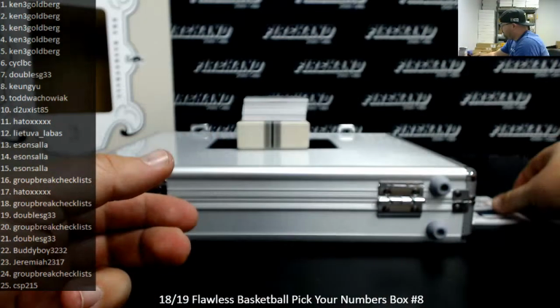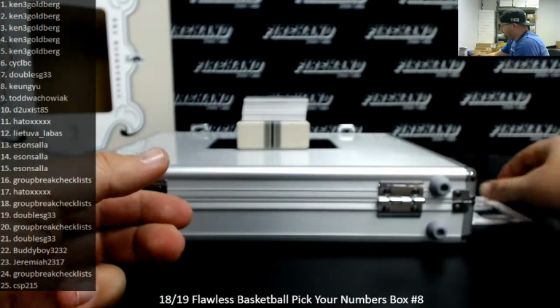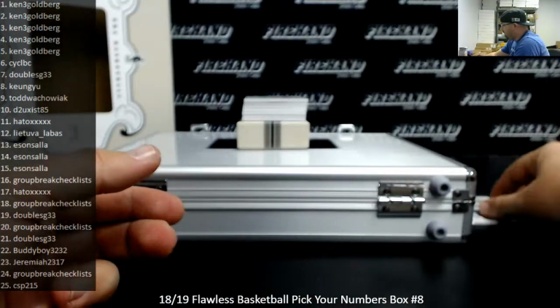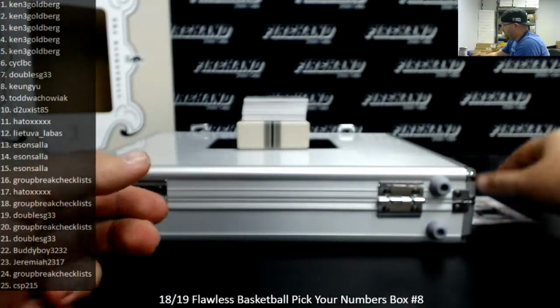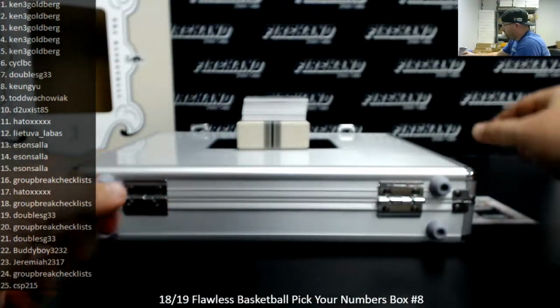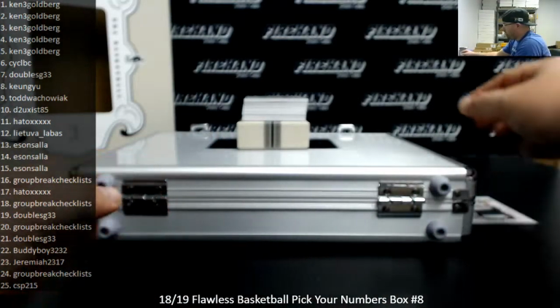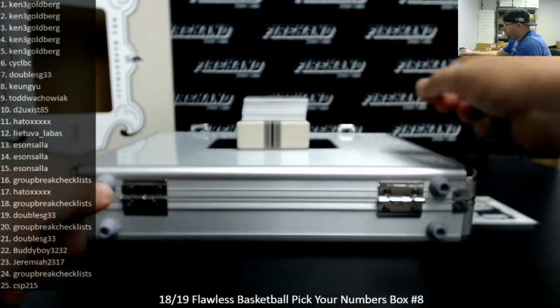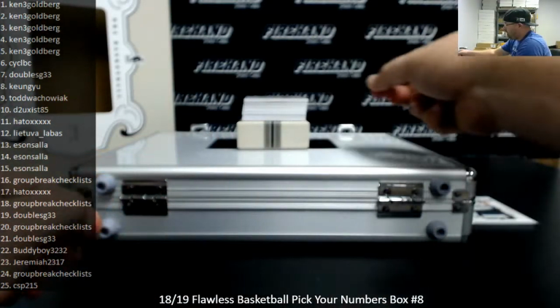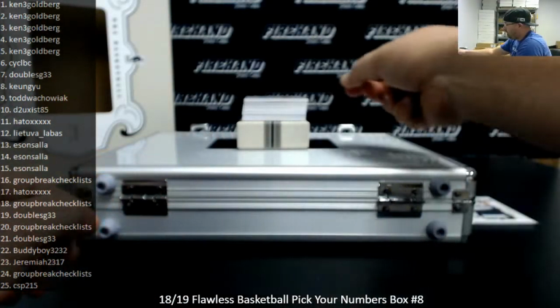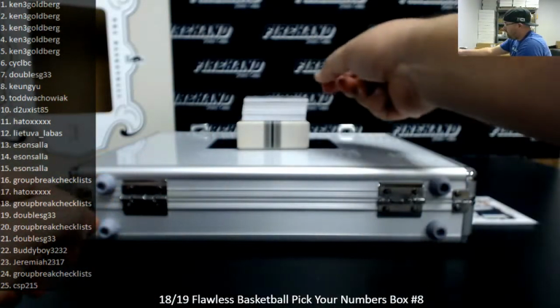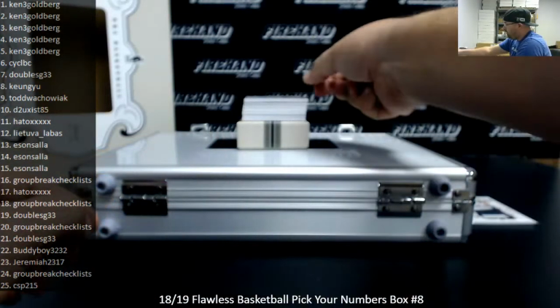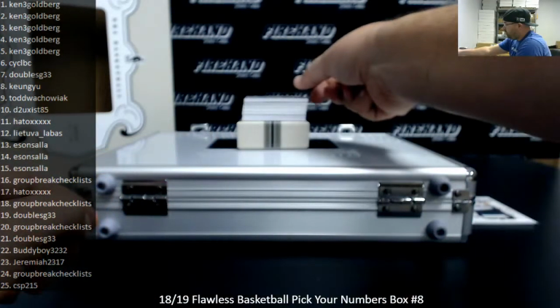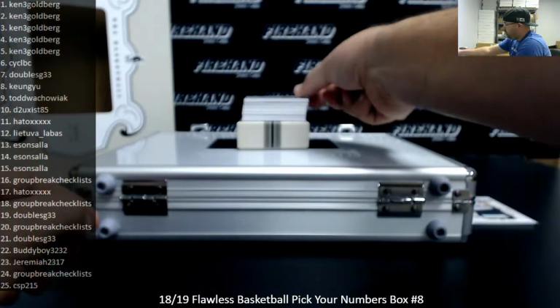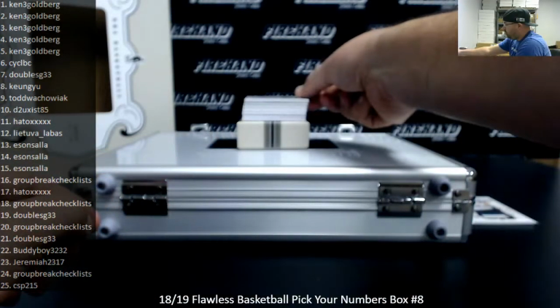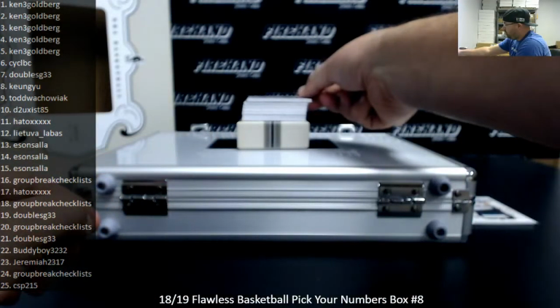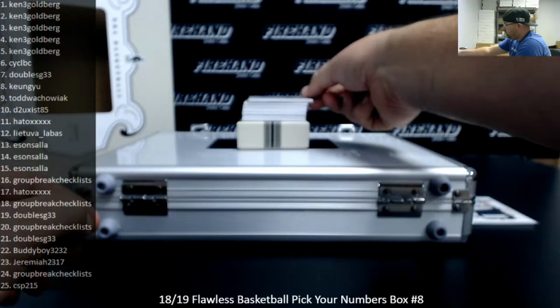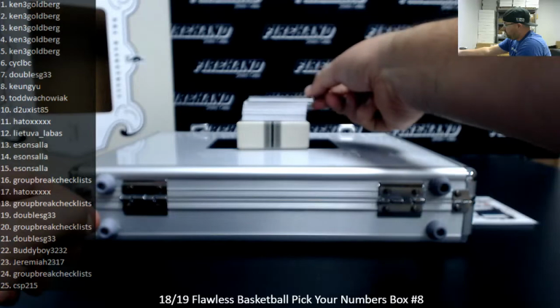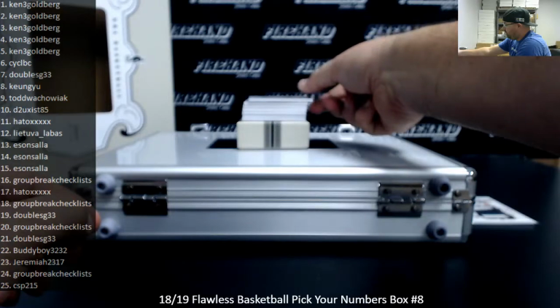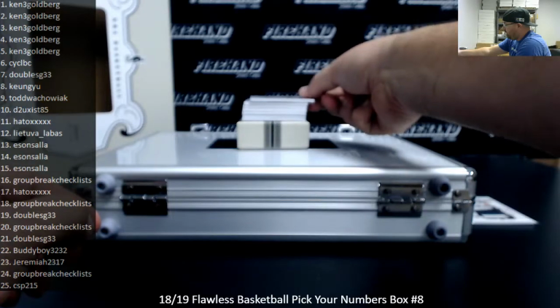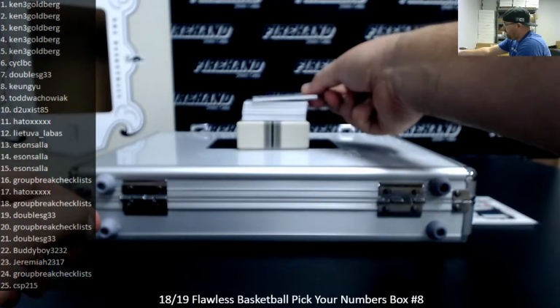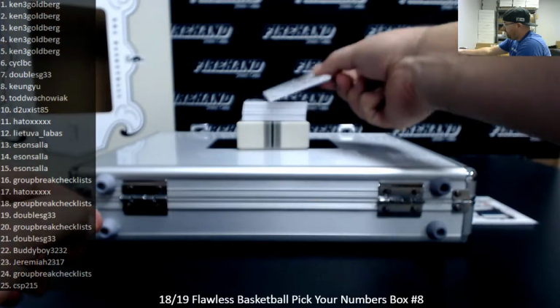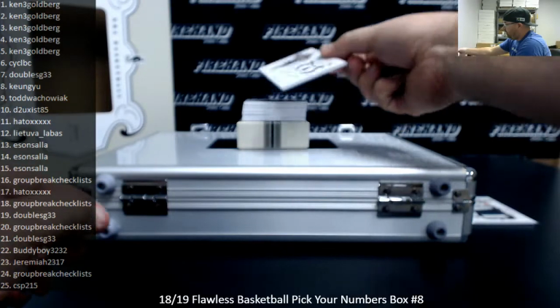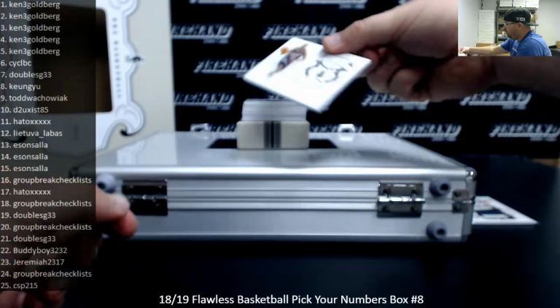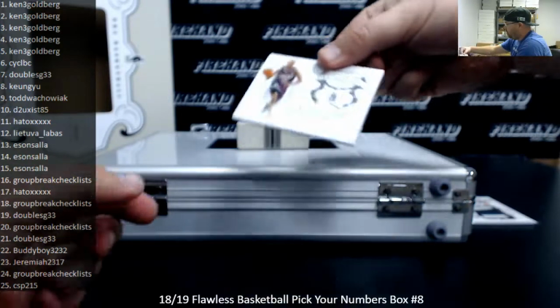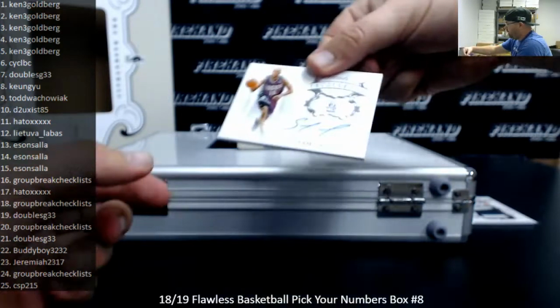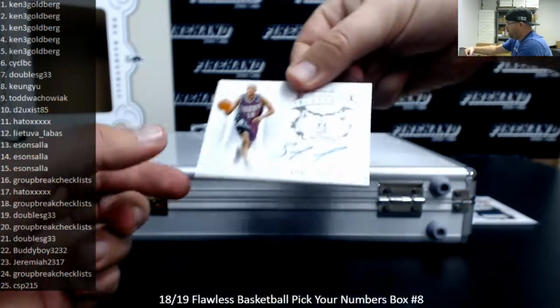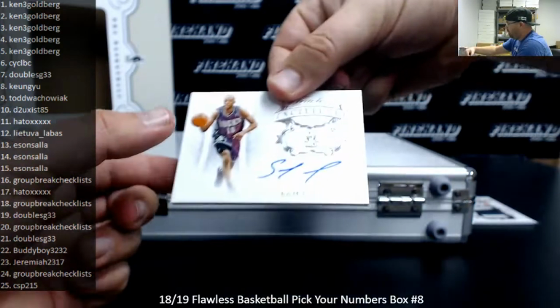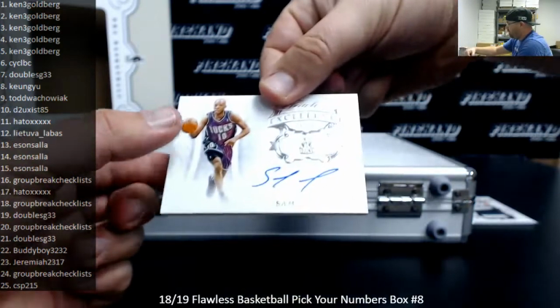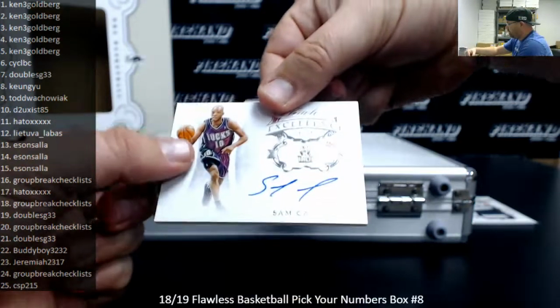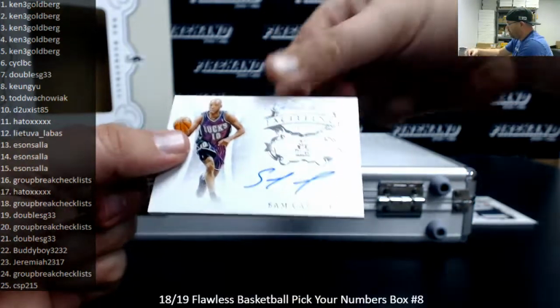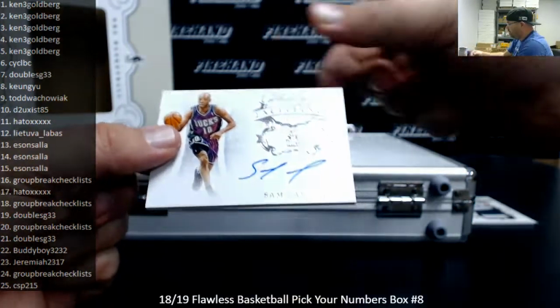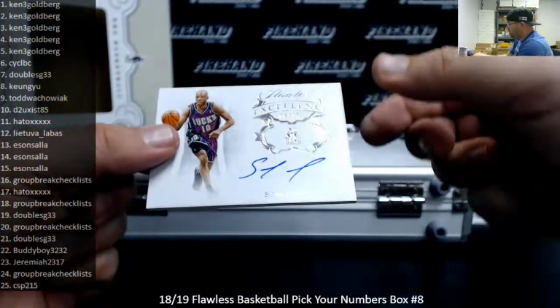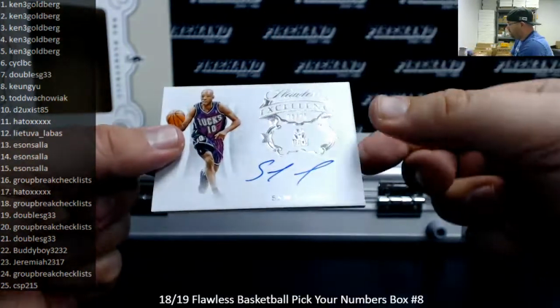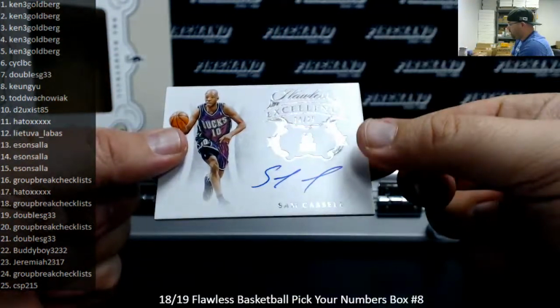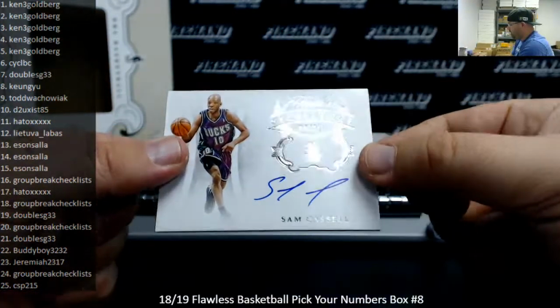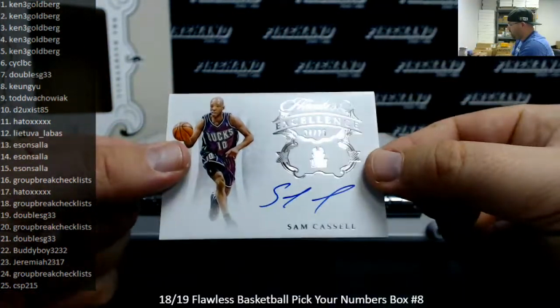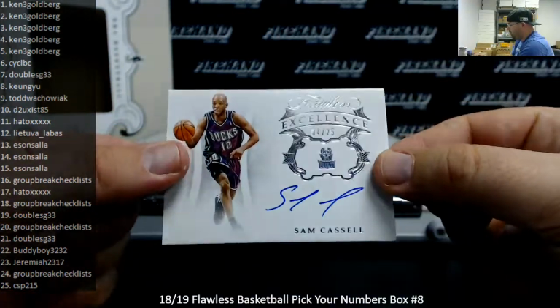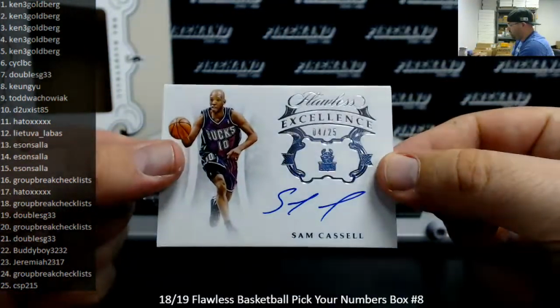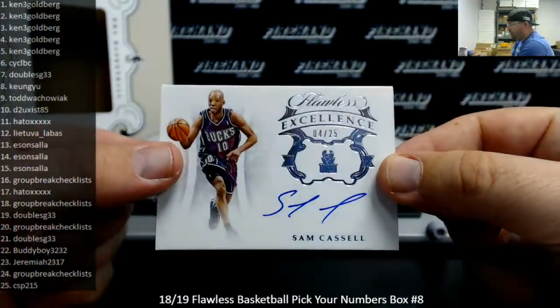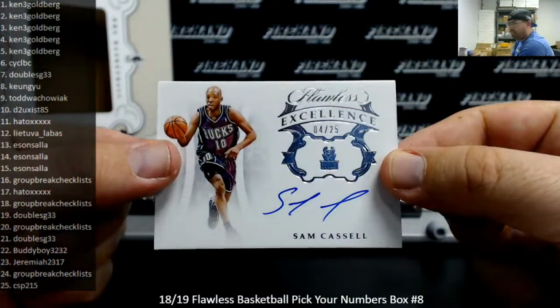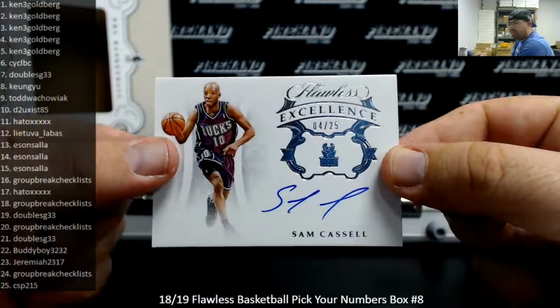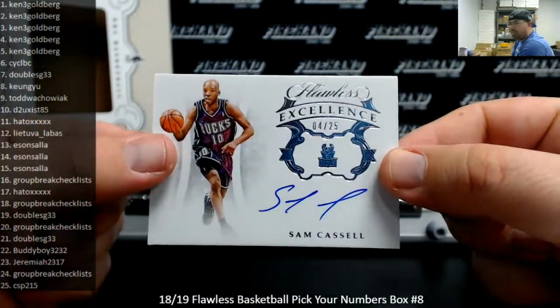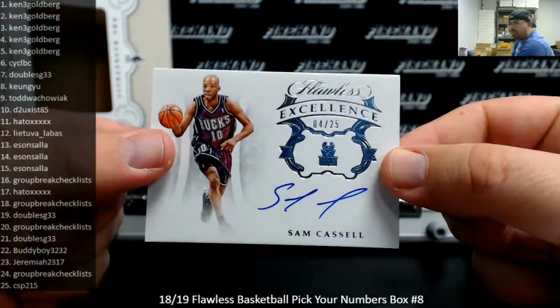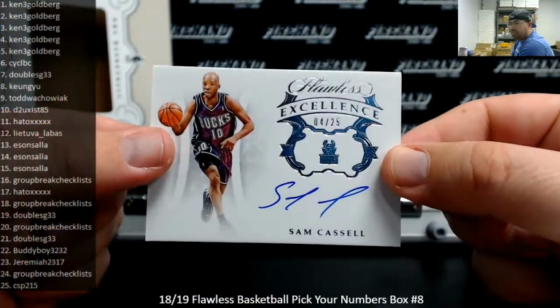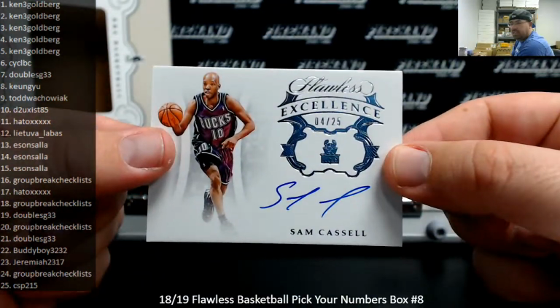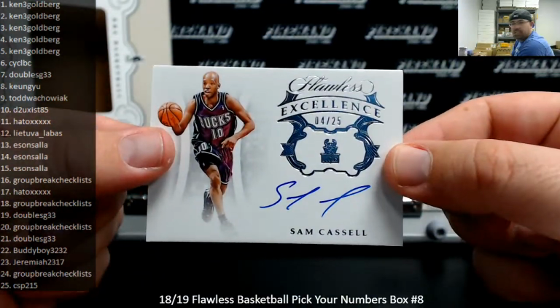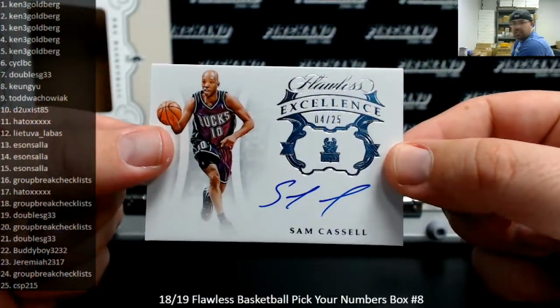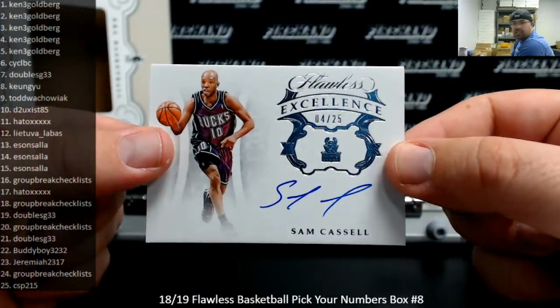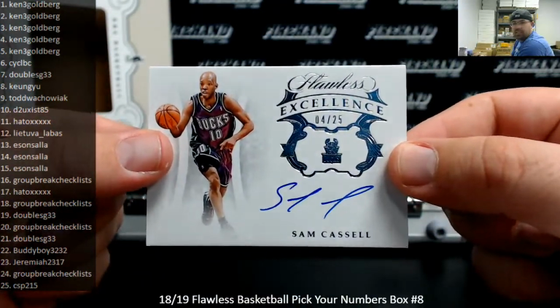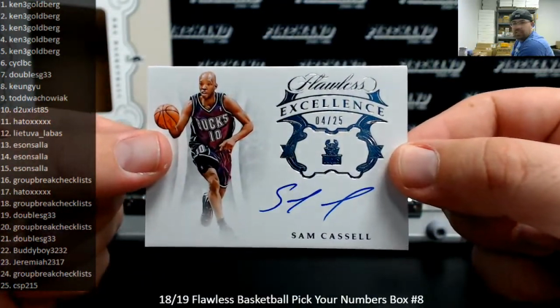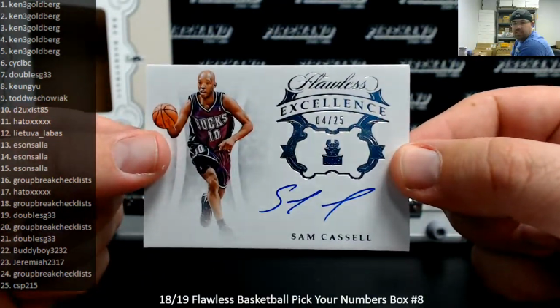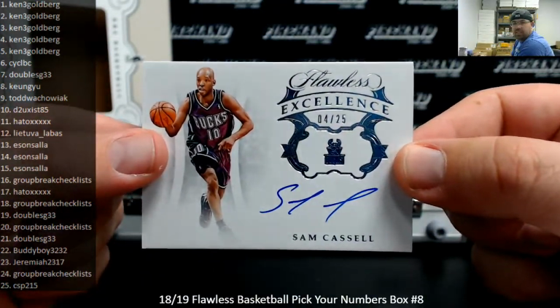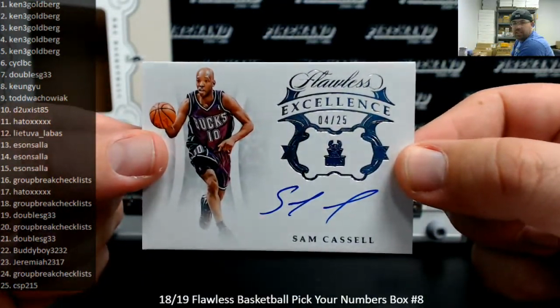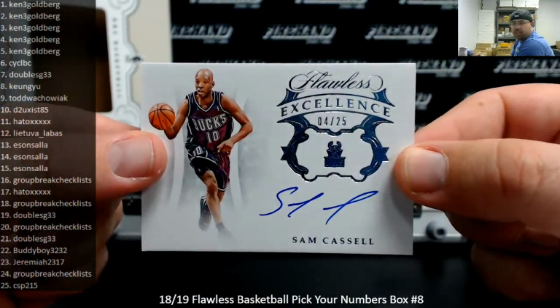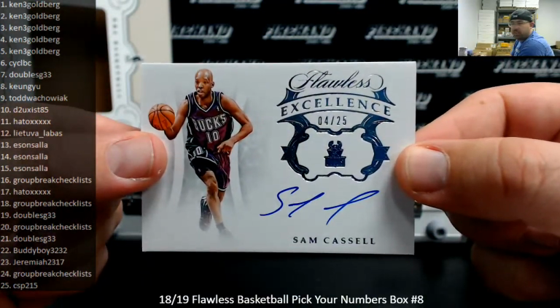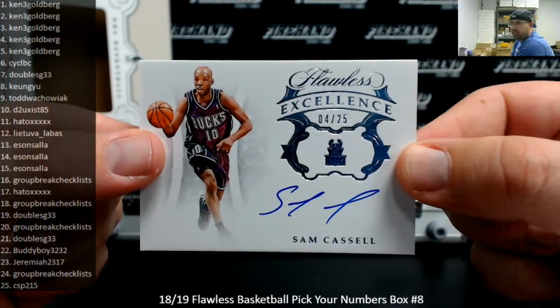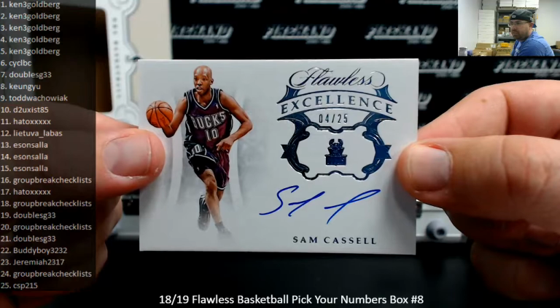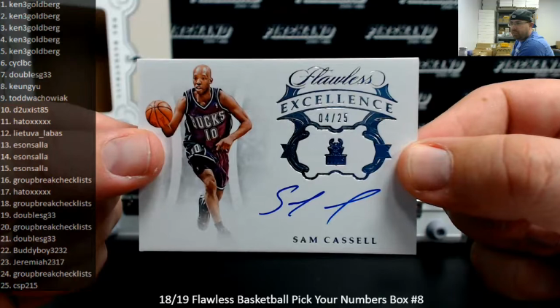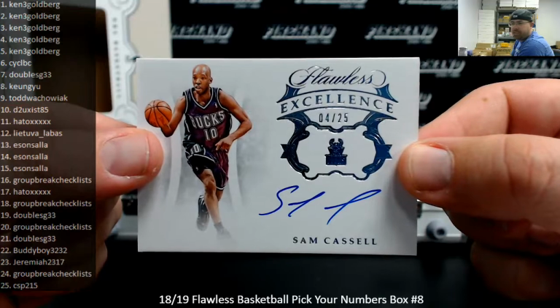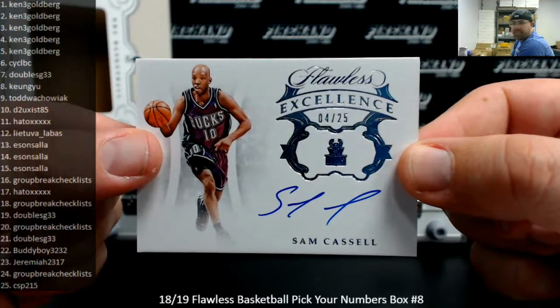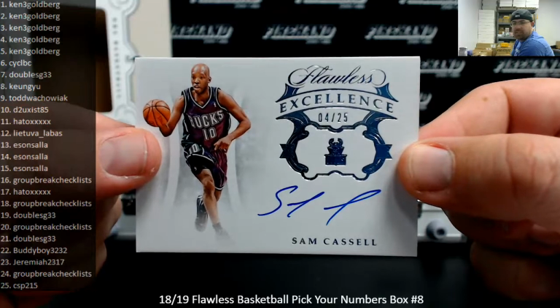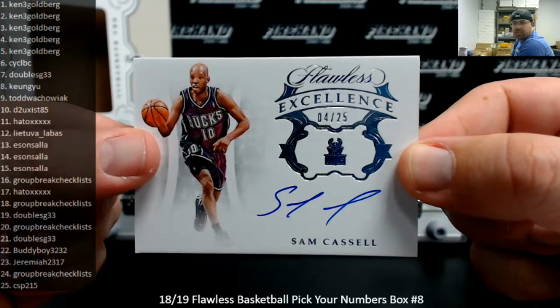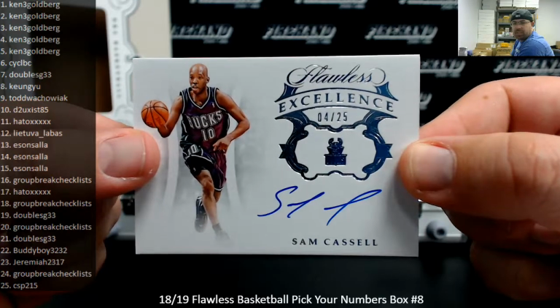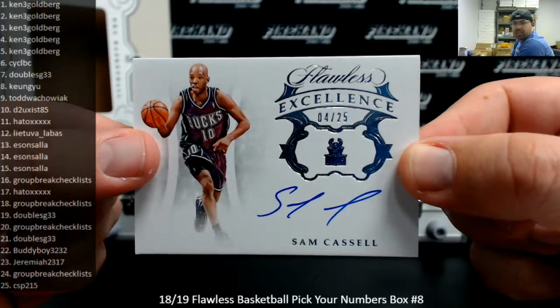Got an Excellence Autograph, numbered to 25 for the Milwaukee Bucks — Sam Cassell, 4 of 25. That's going to Ken.